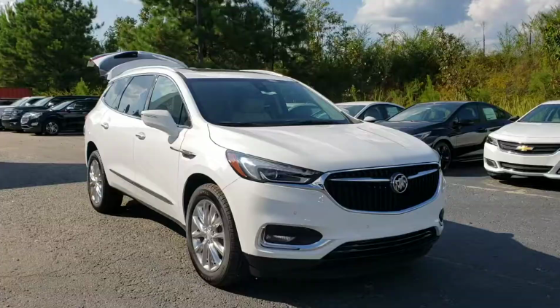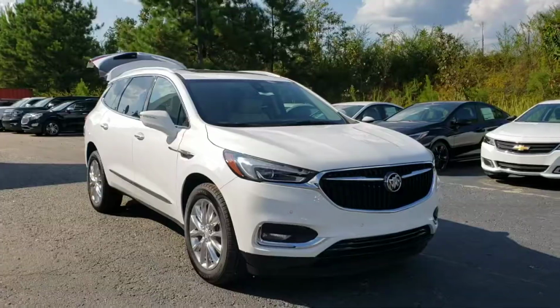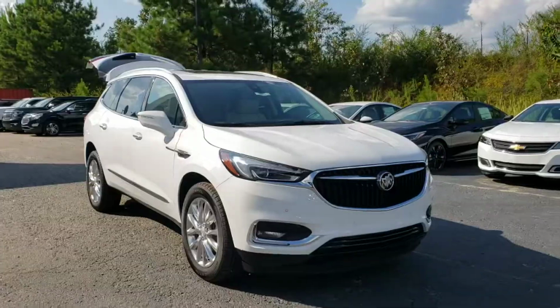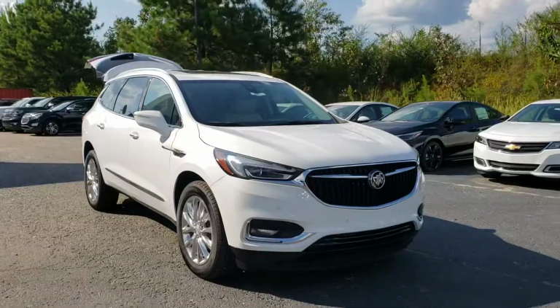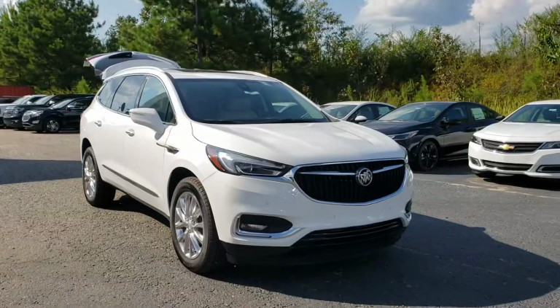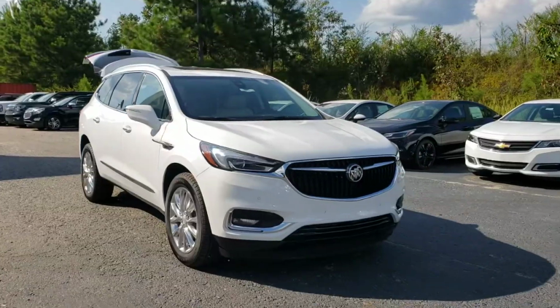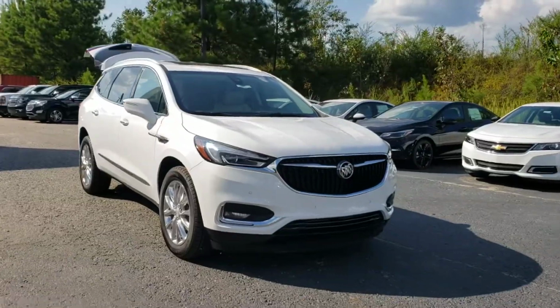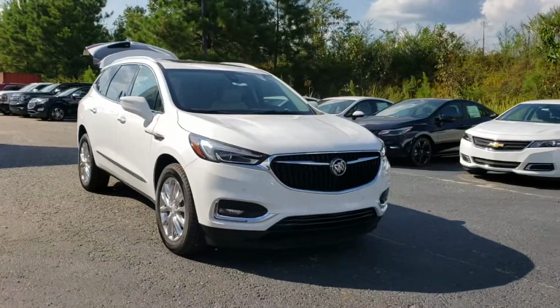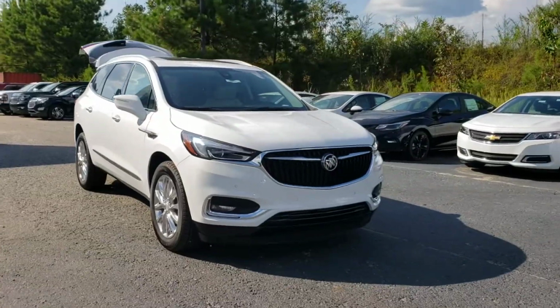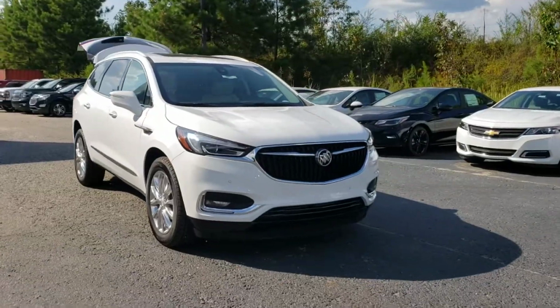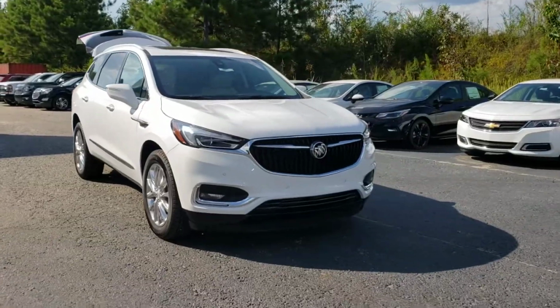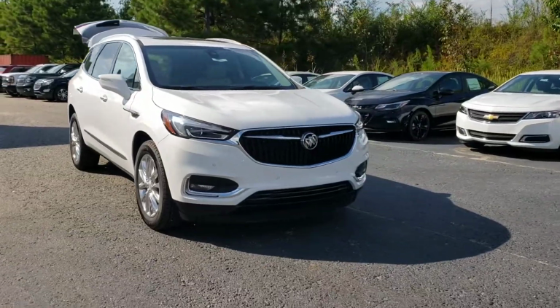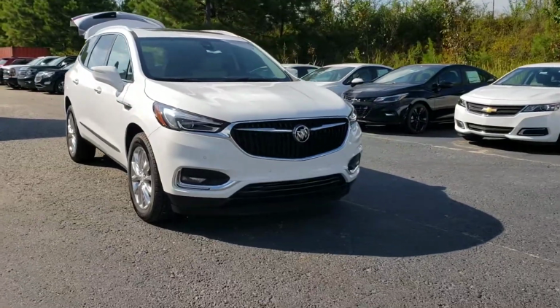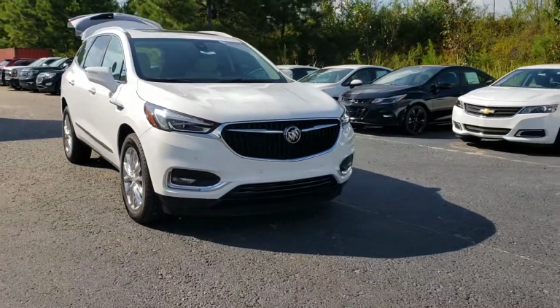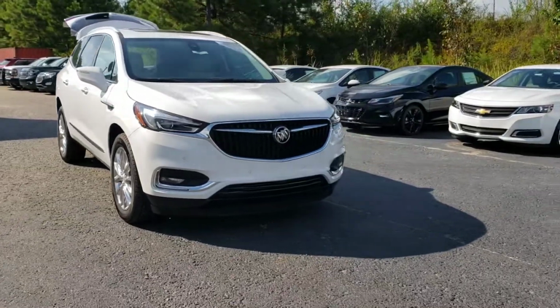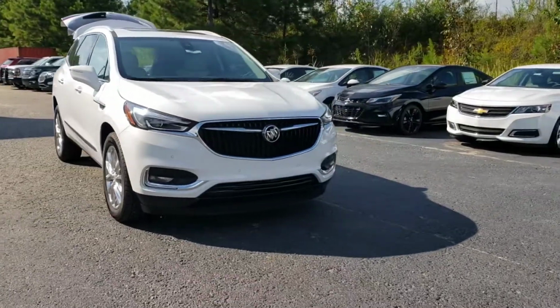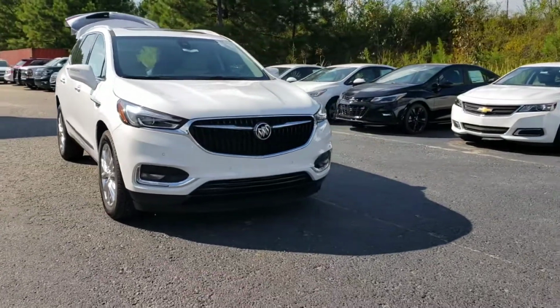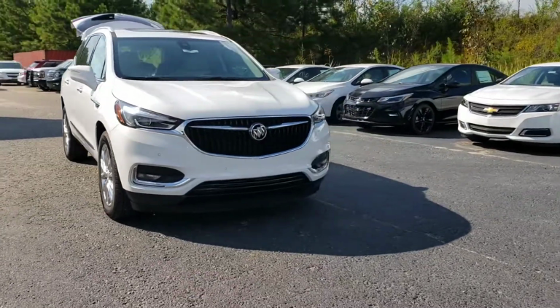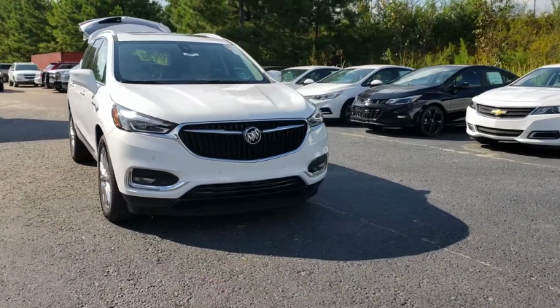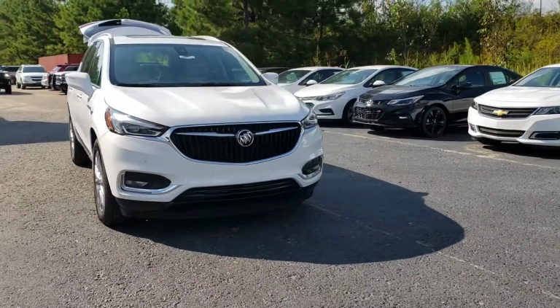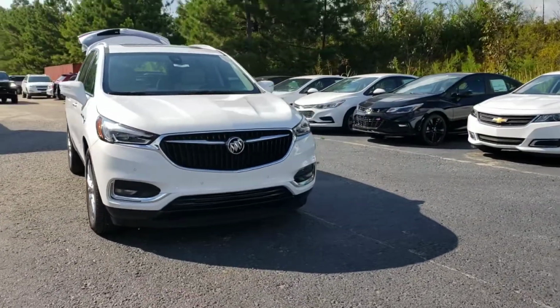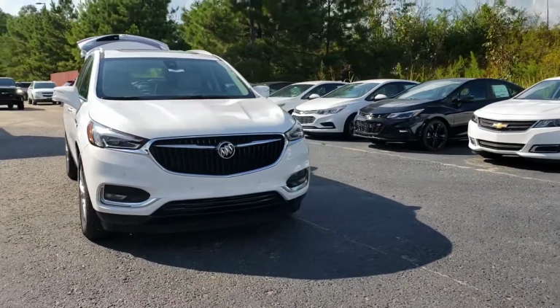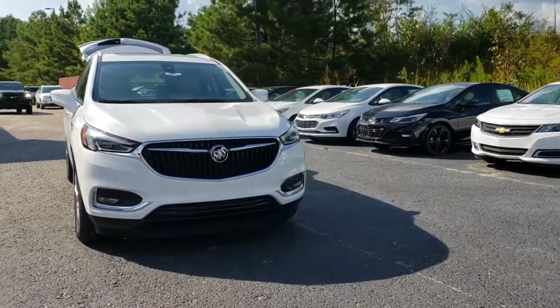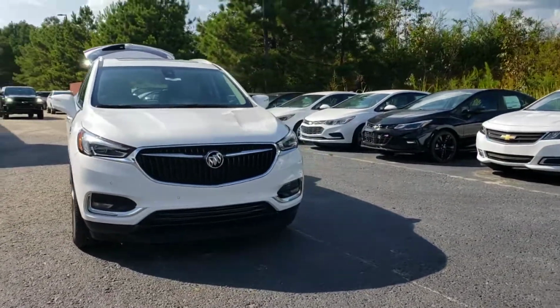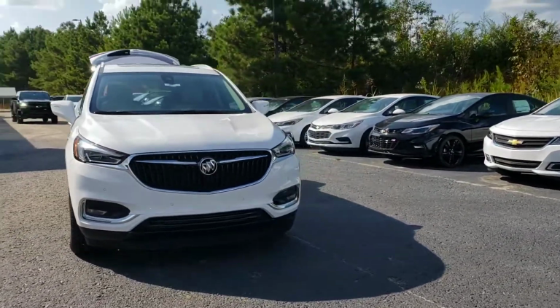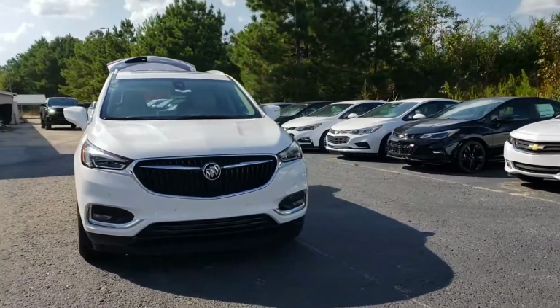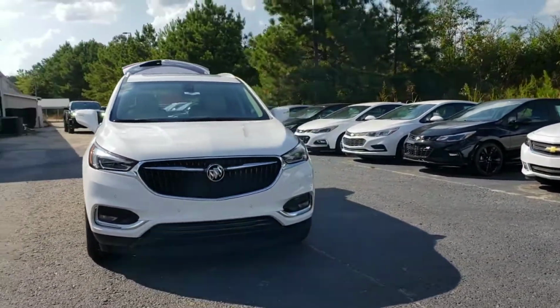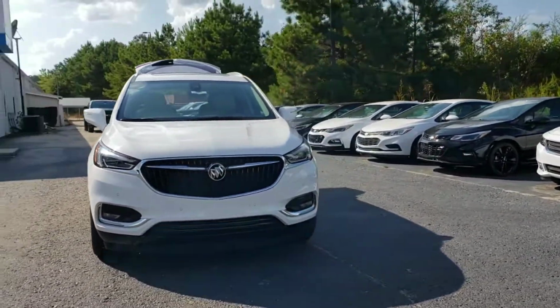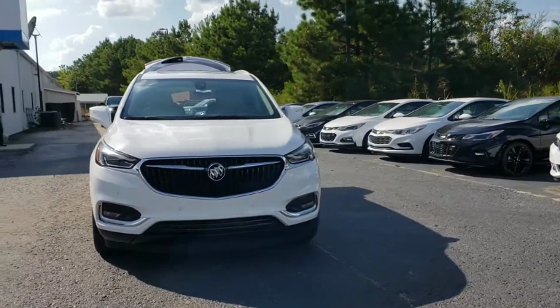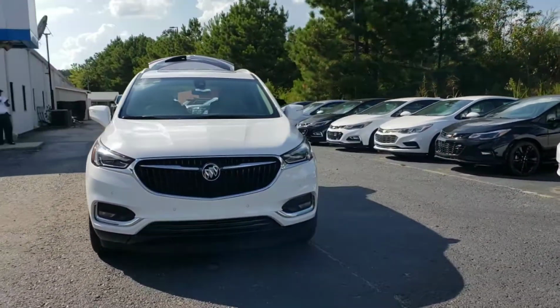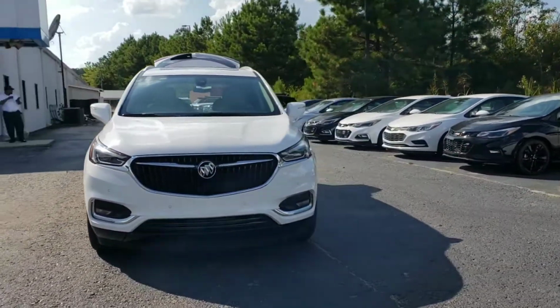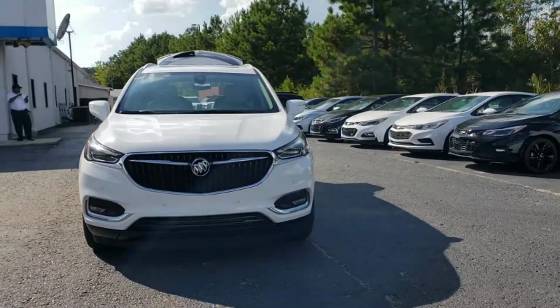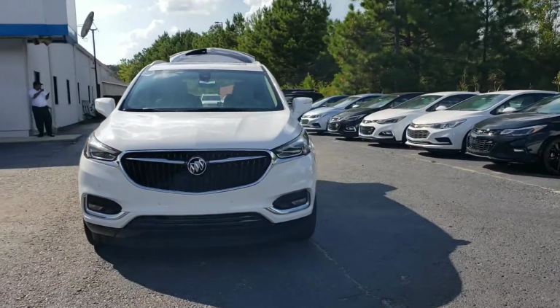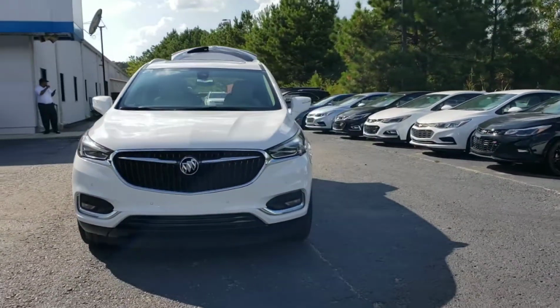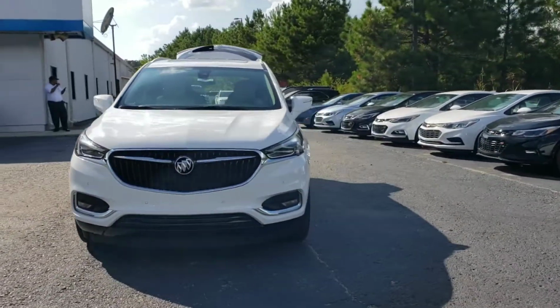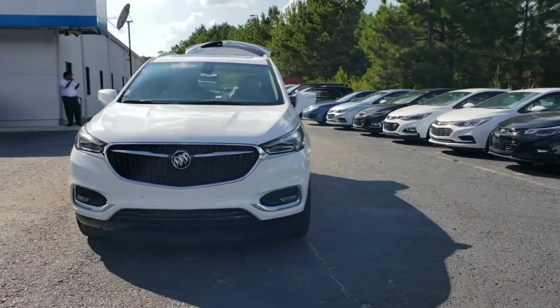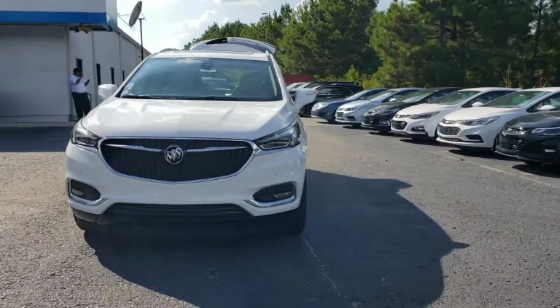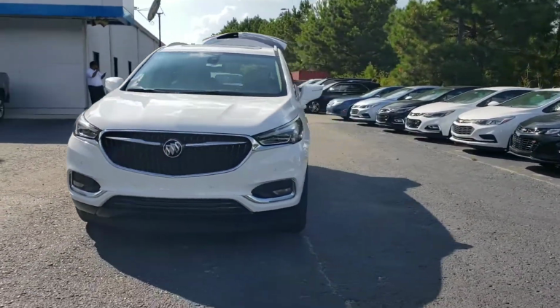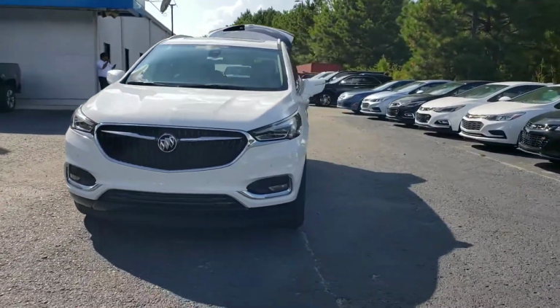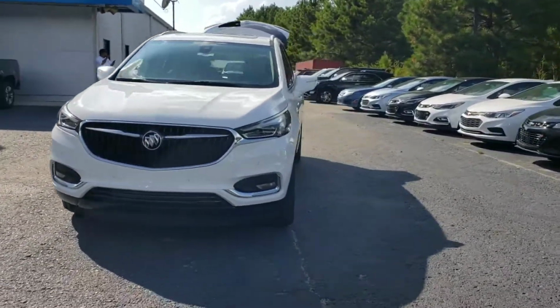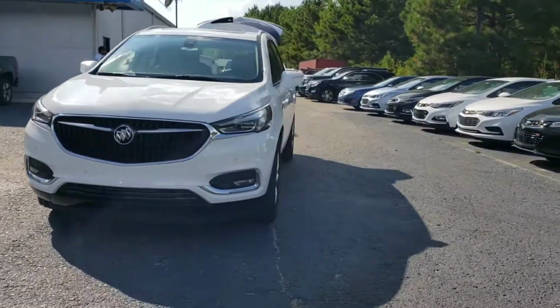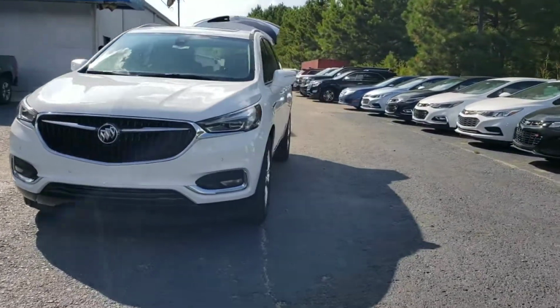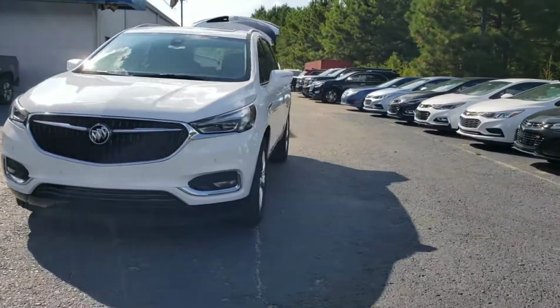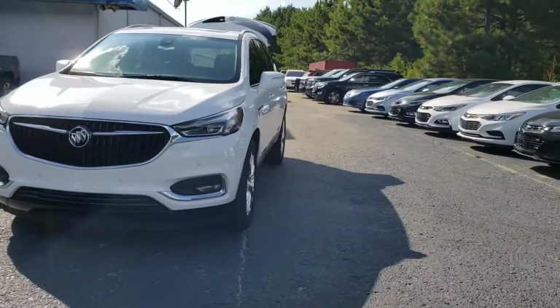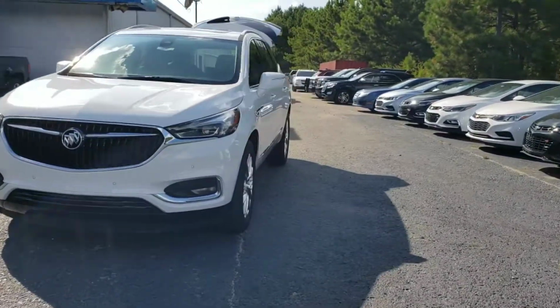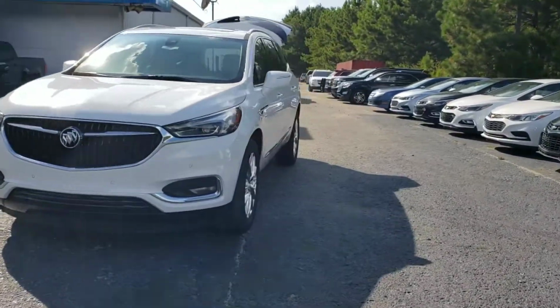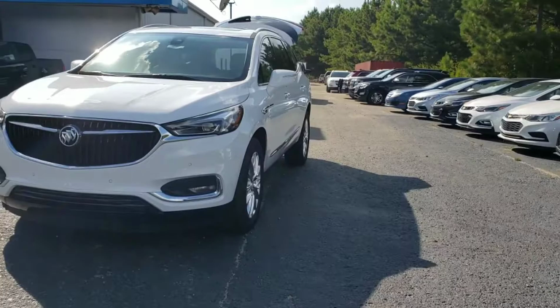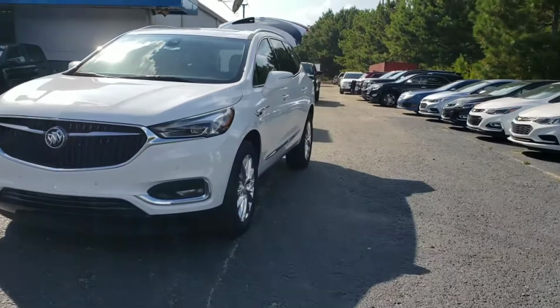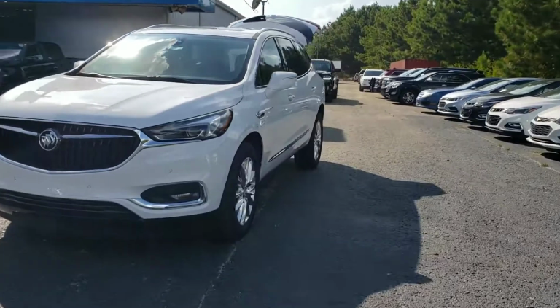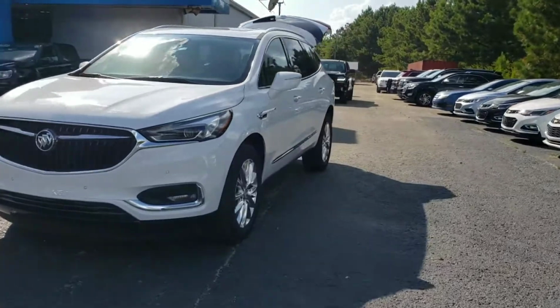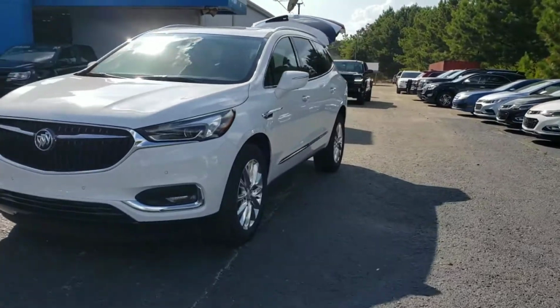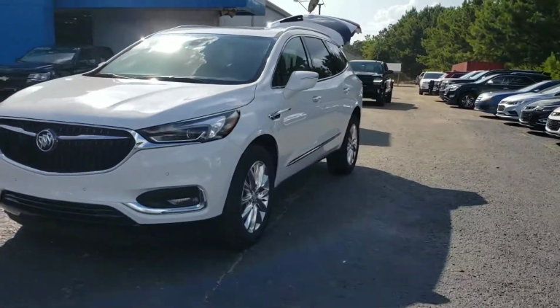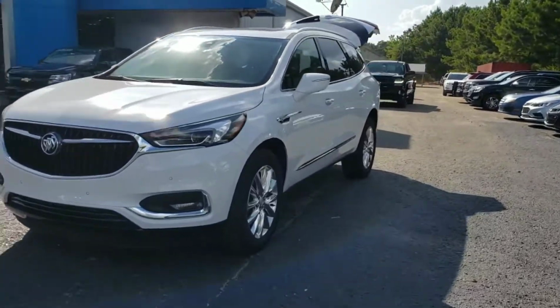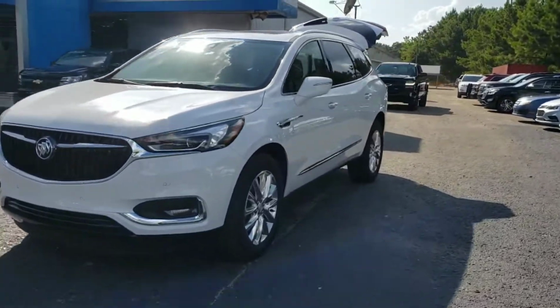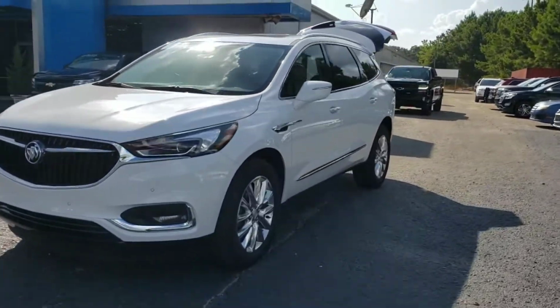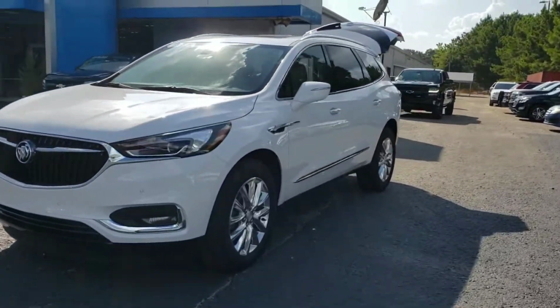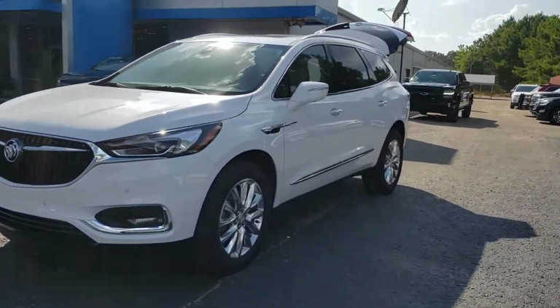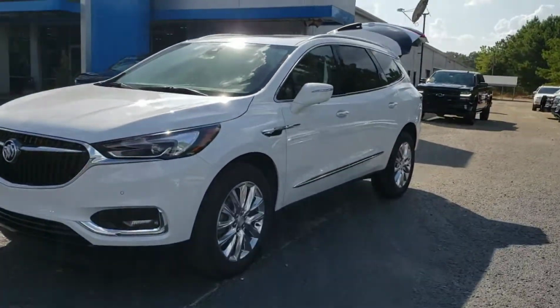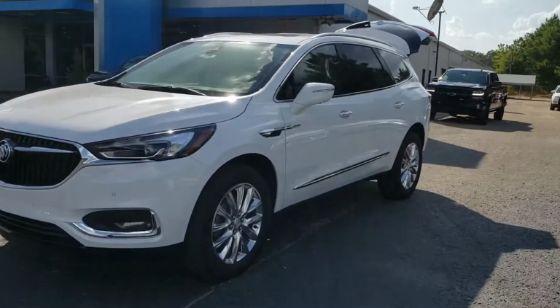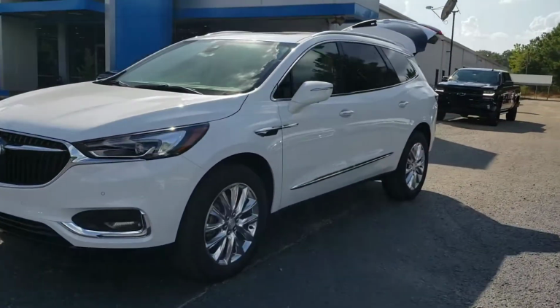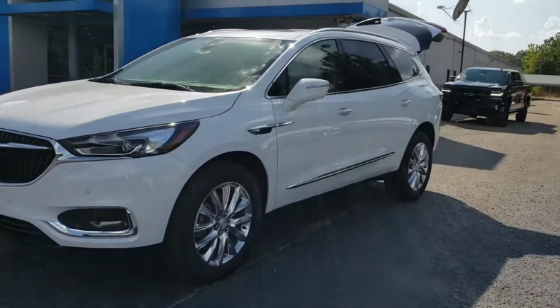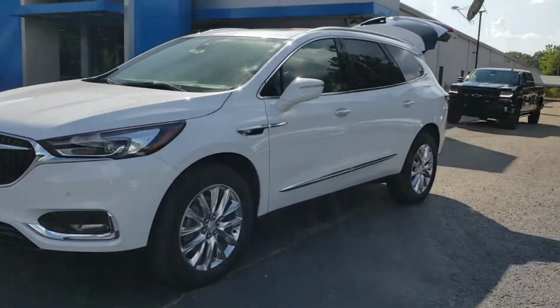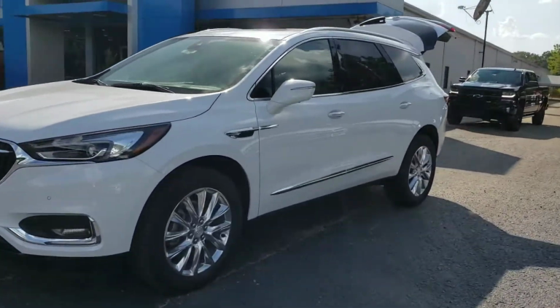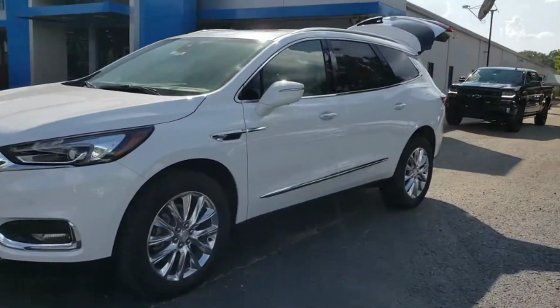Alright, so here's that white Enclave that I mentioned to you. This is a white with a shell interior. It's a premium. It's here, it's available.